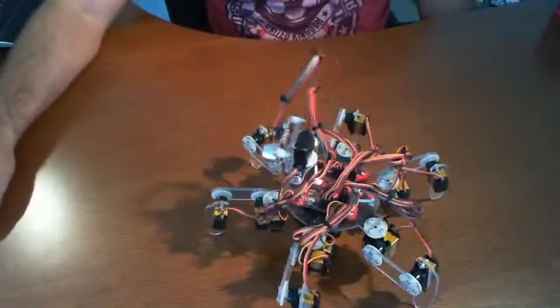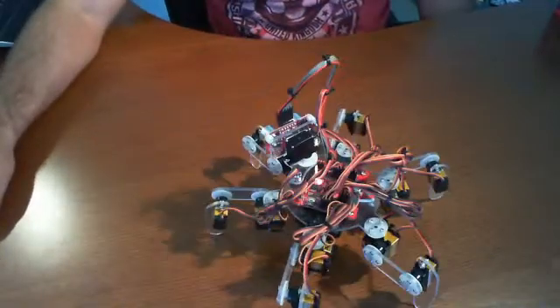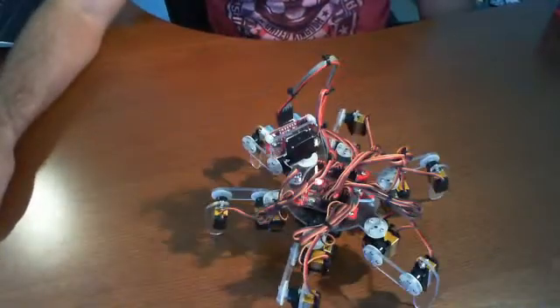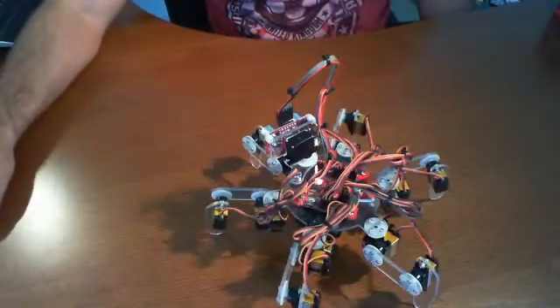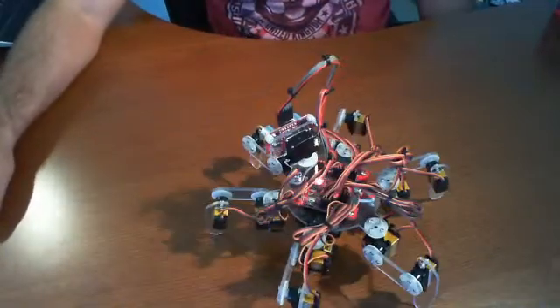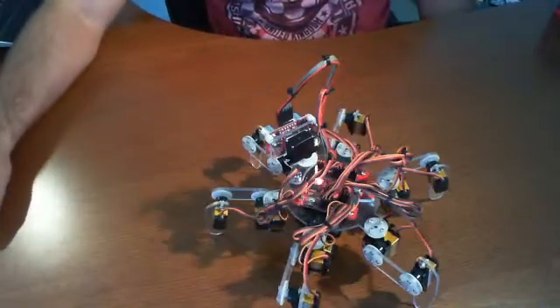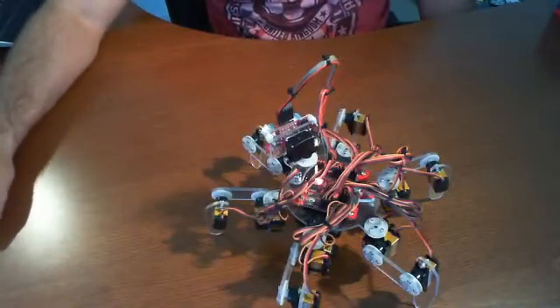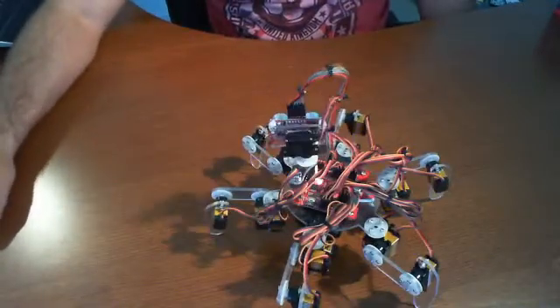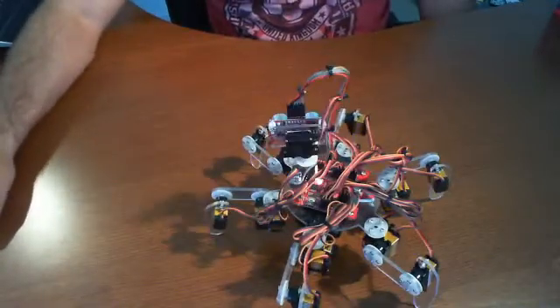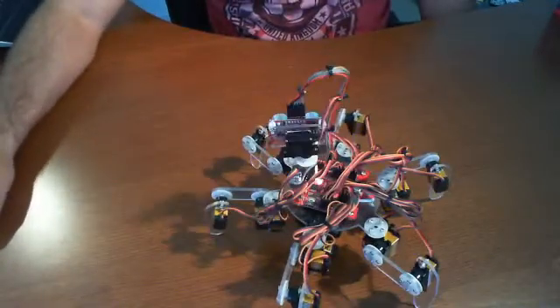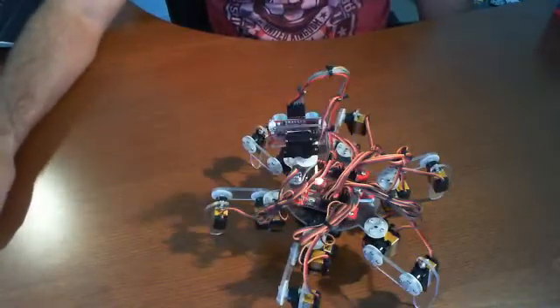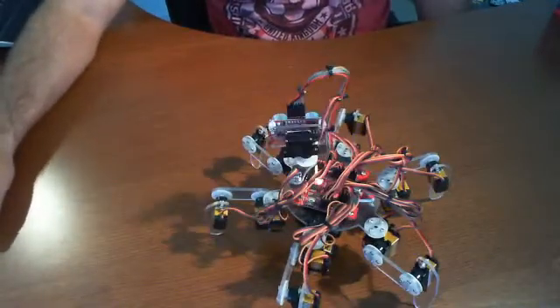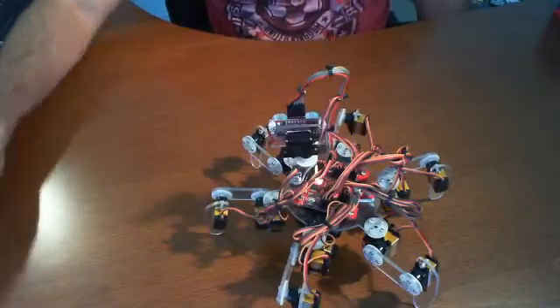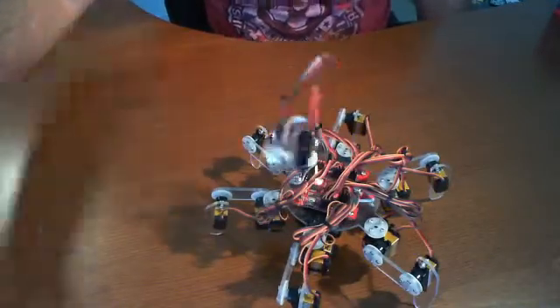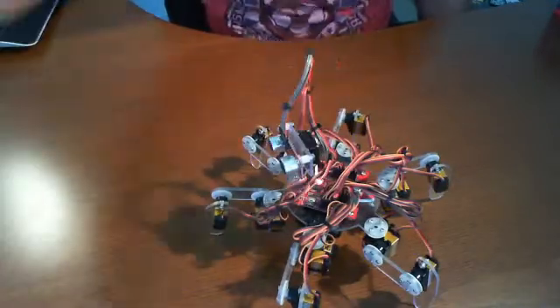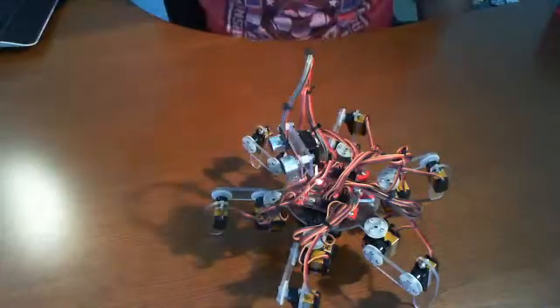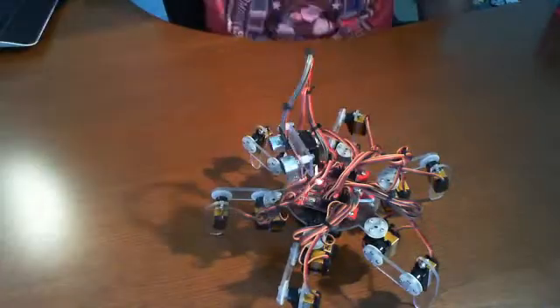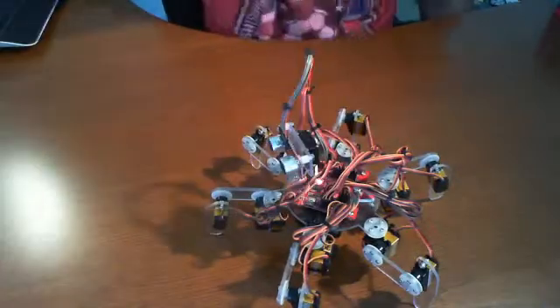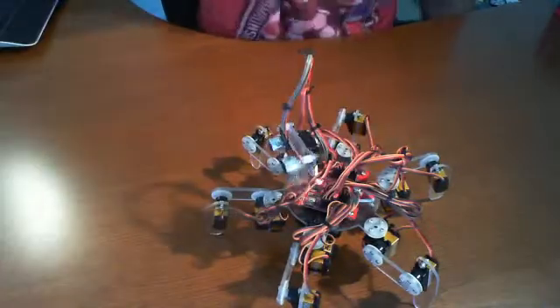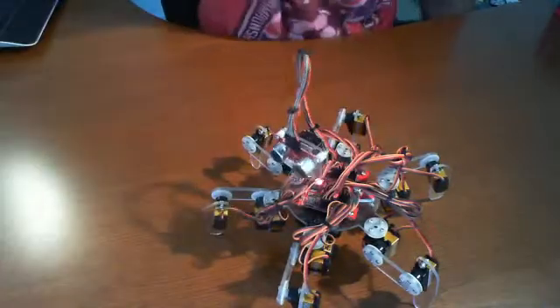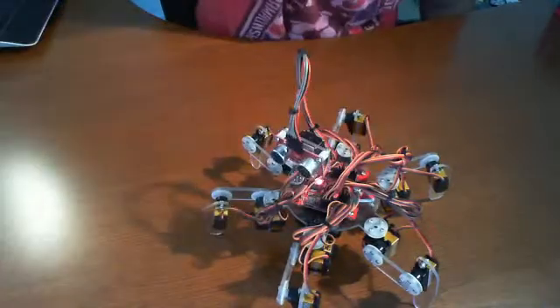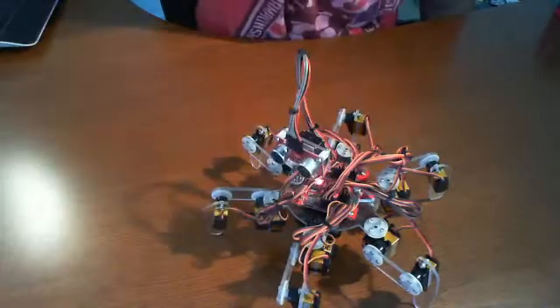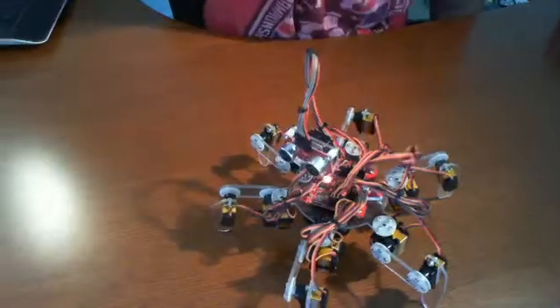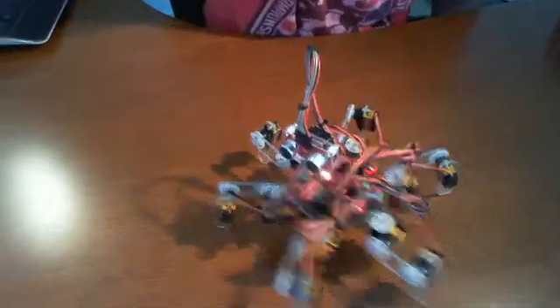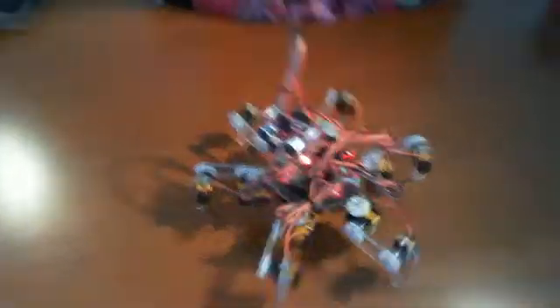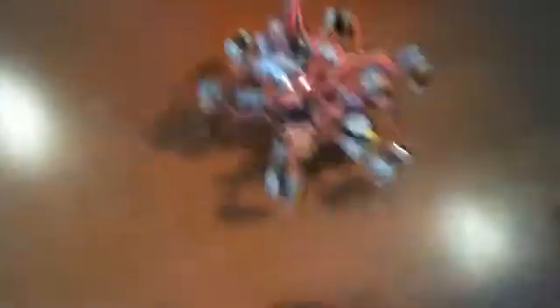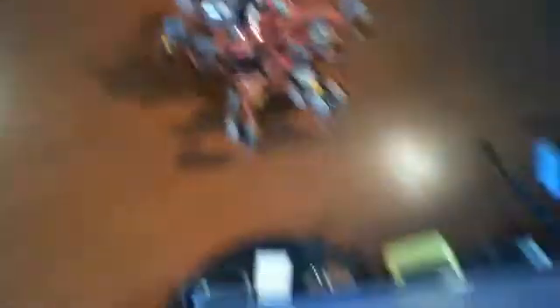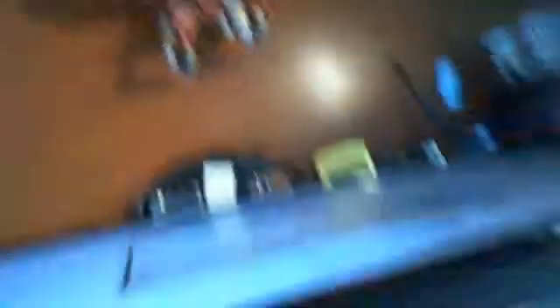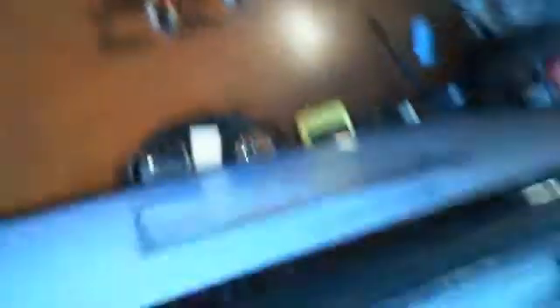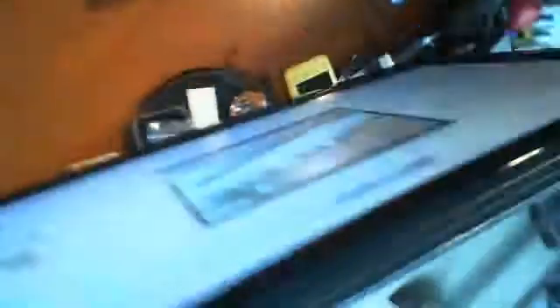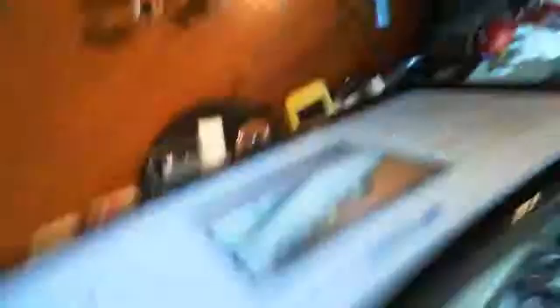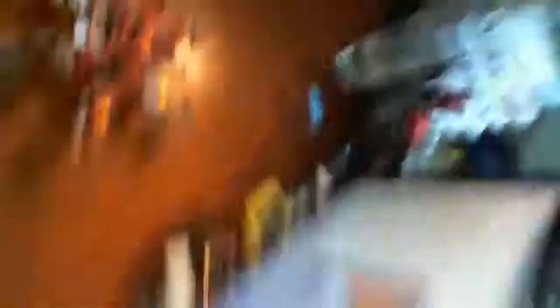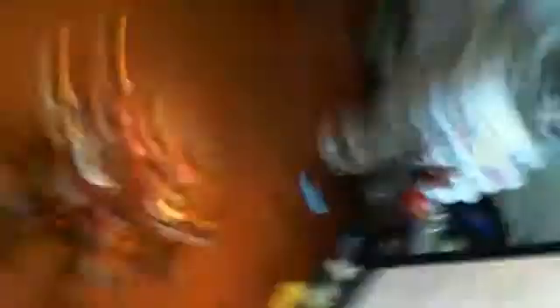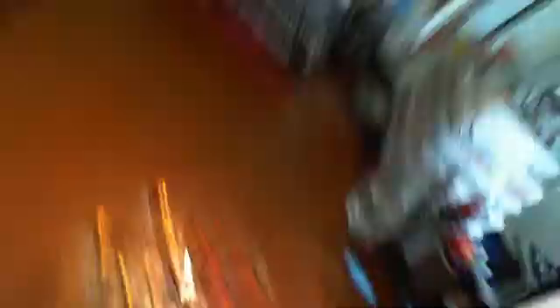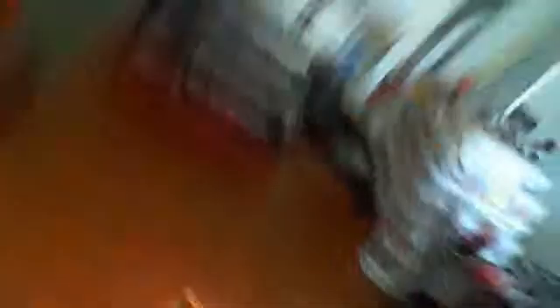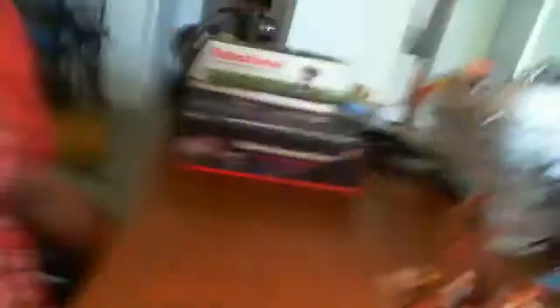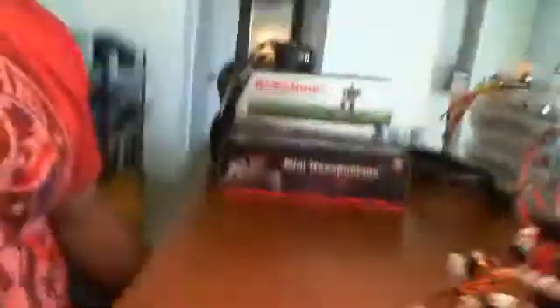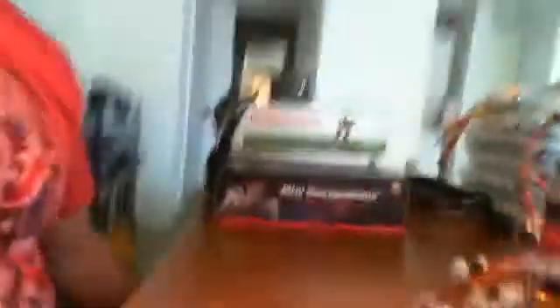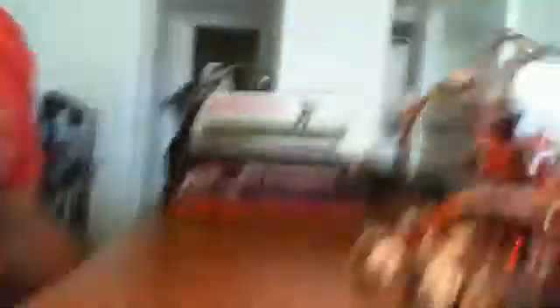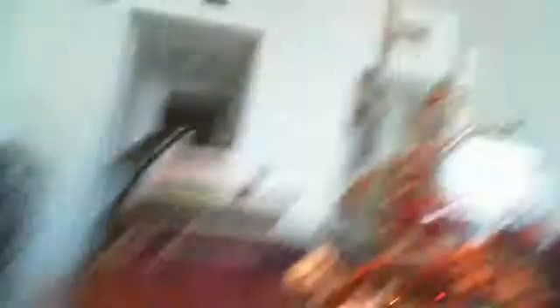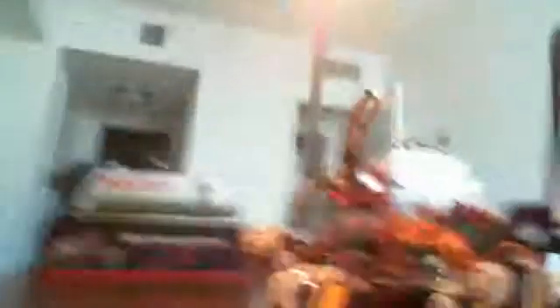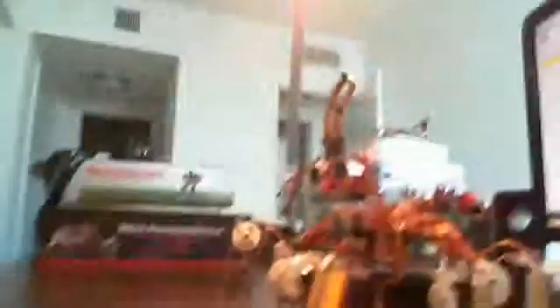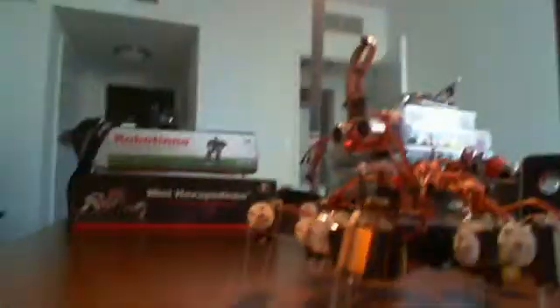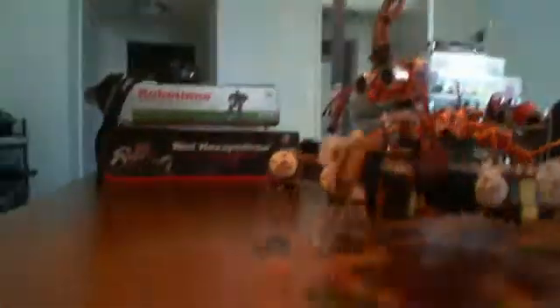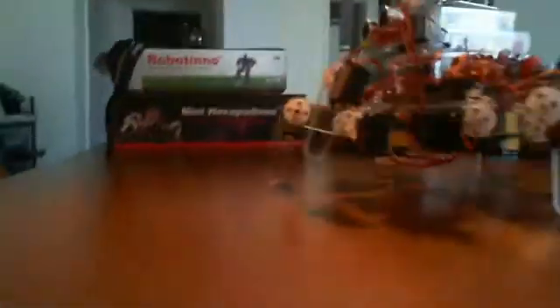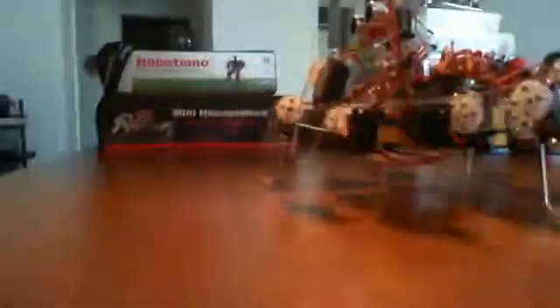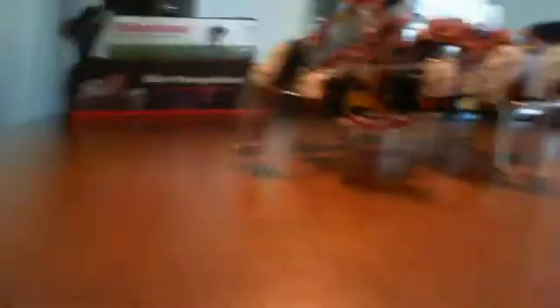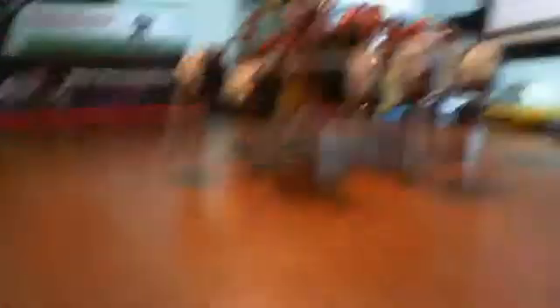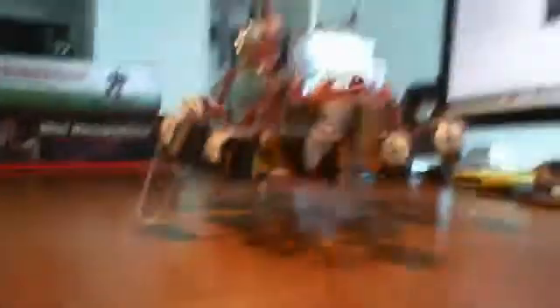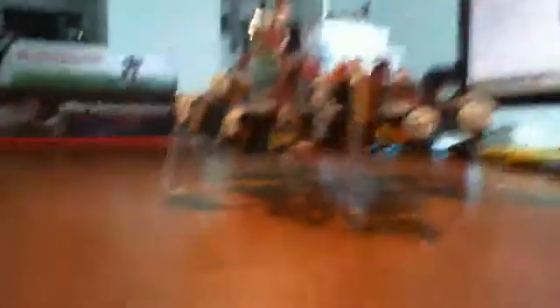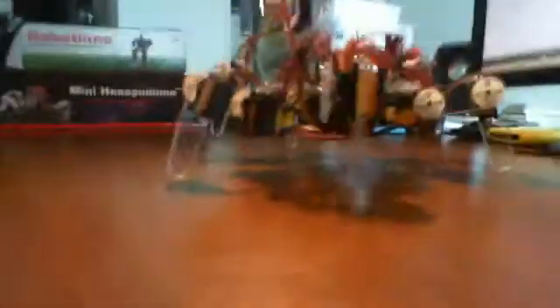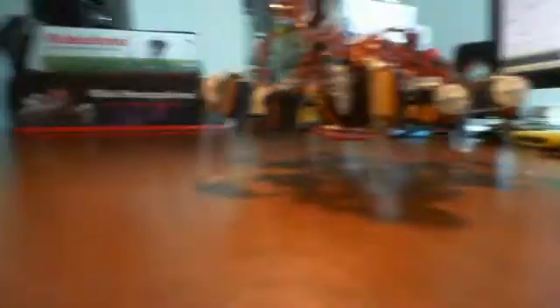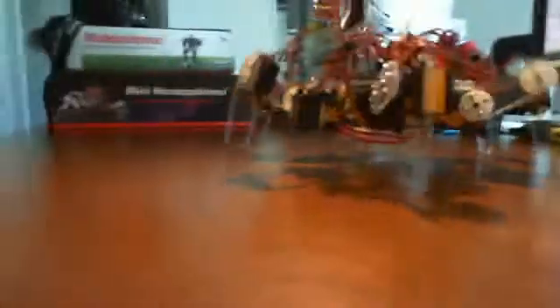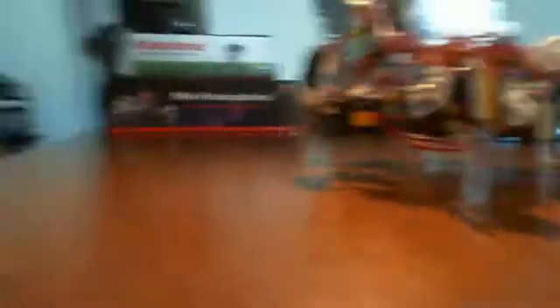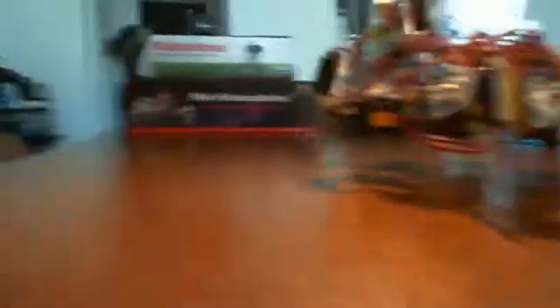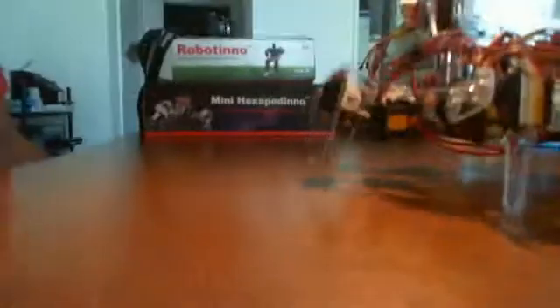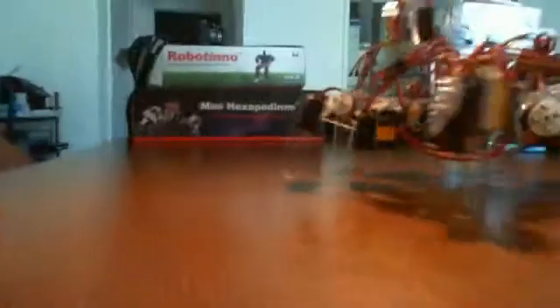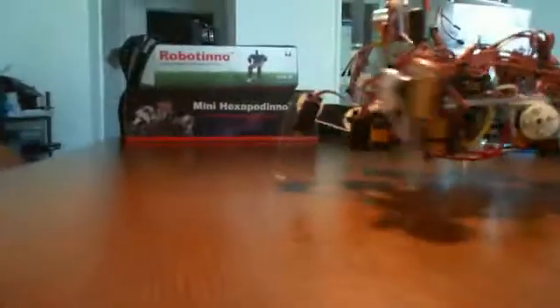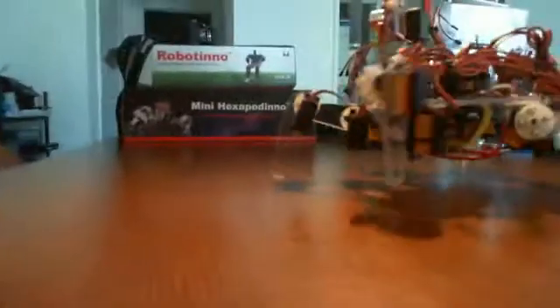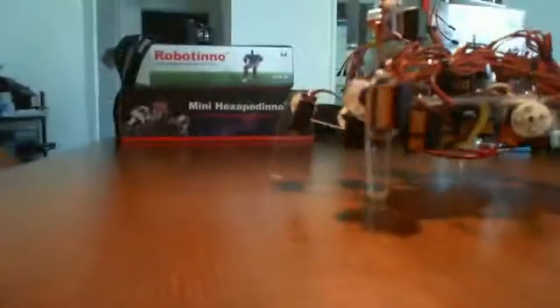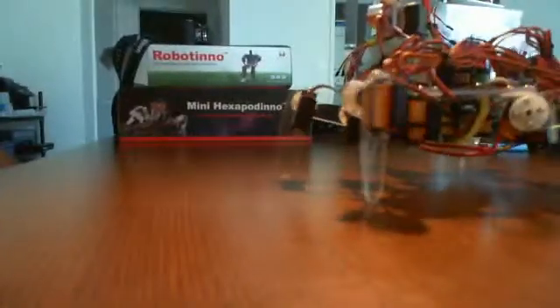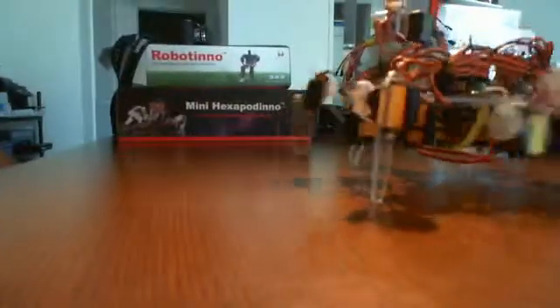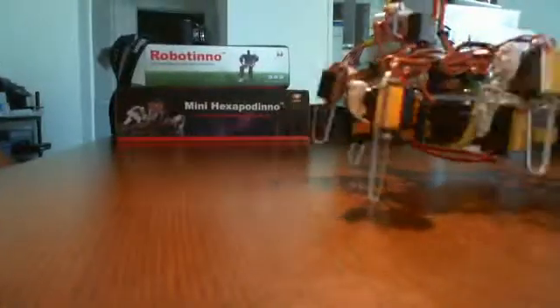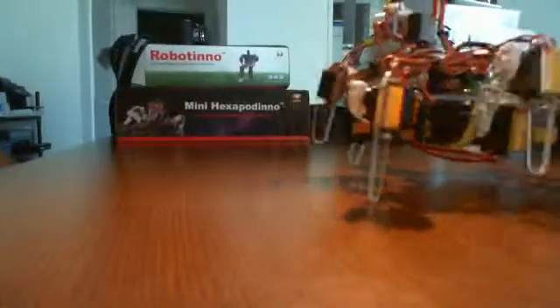I'm going to take another shot here from the actual ground — the same level as the Mini Hexapodino.